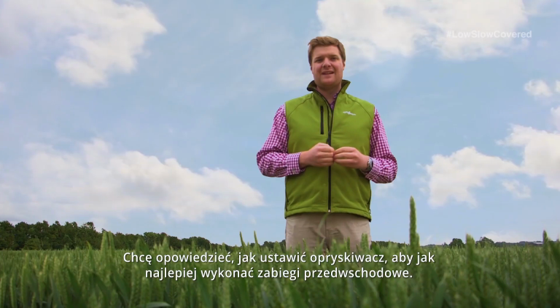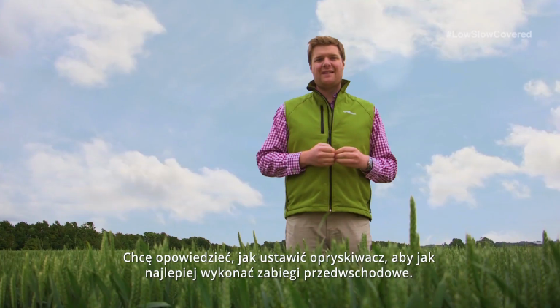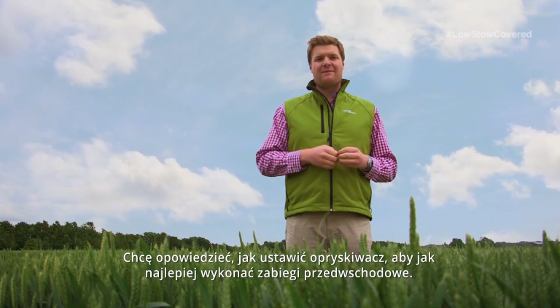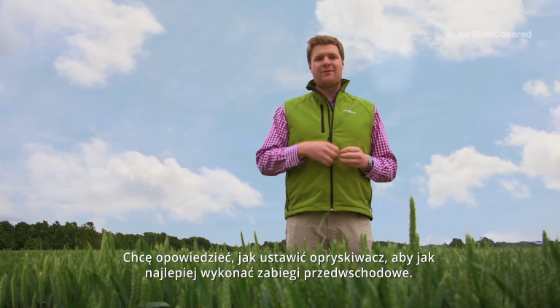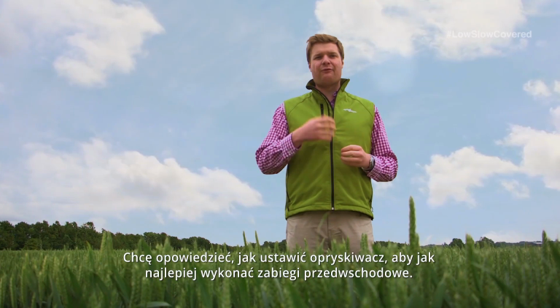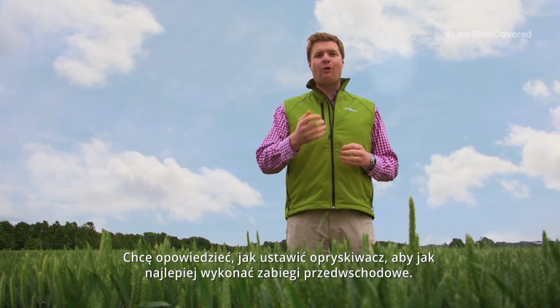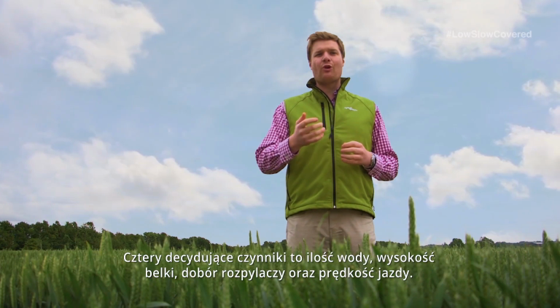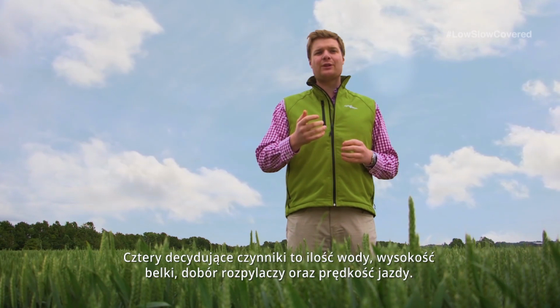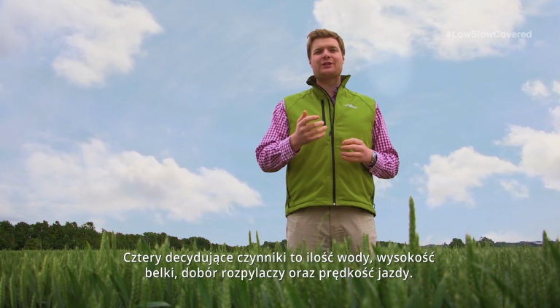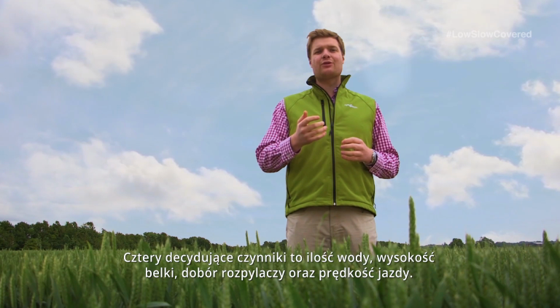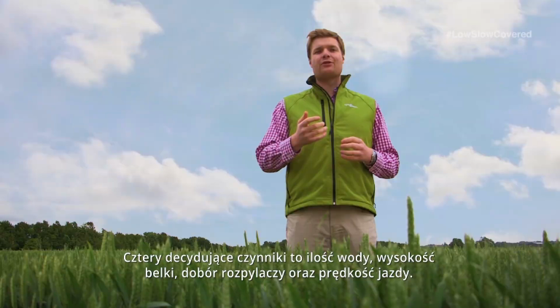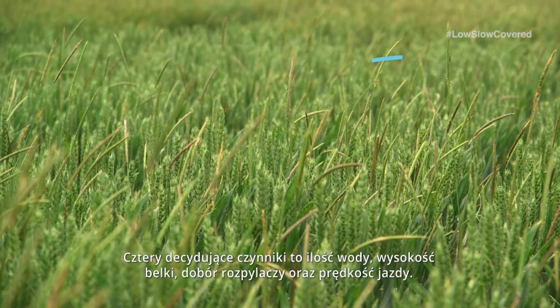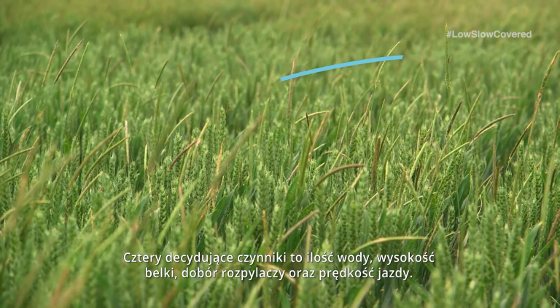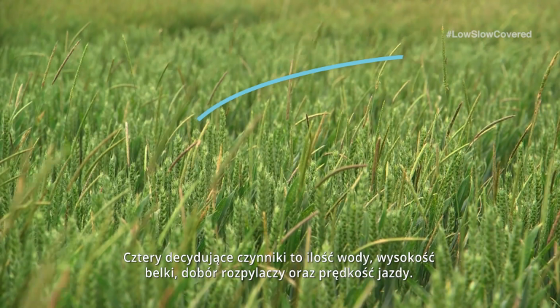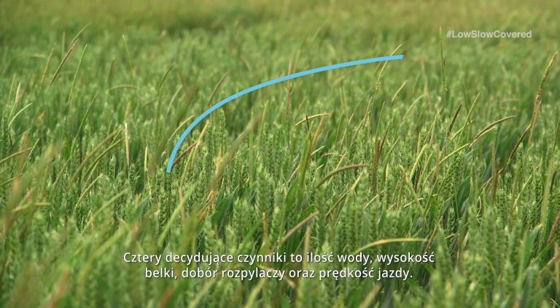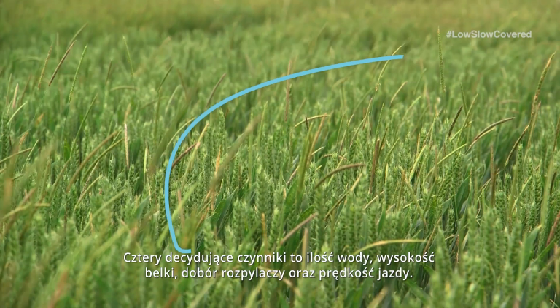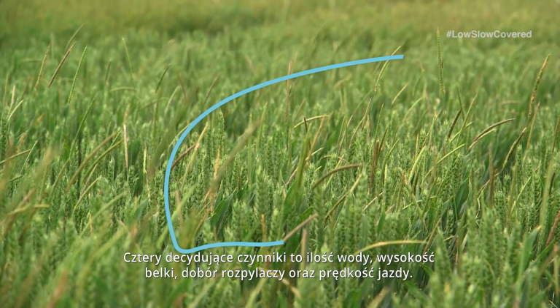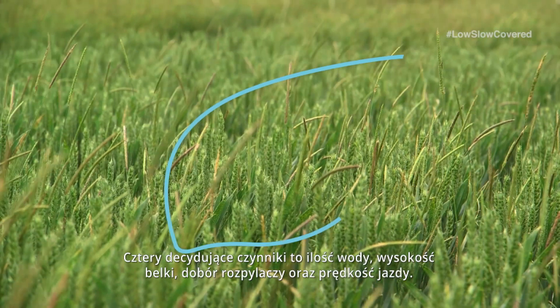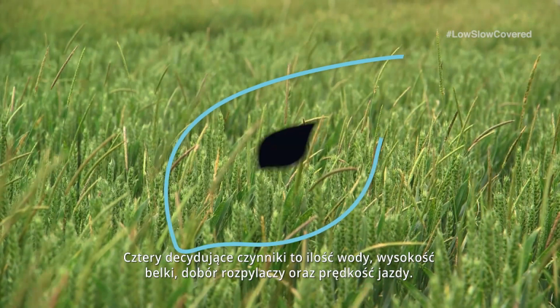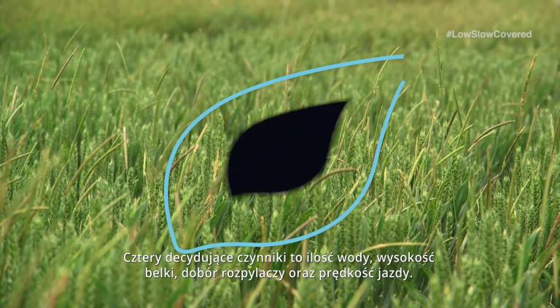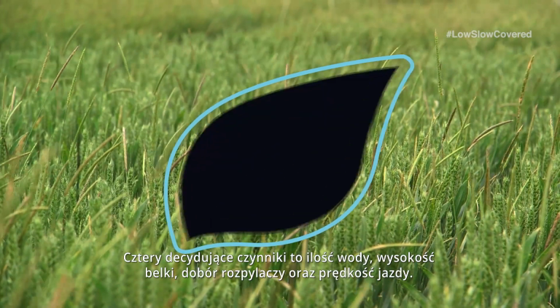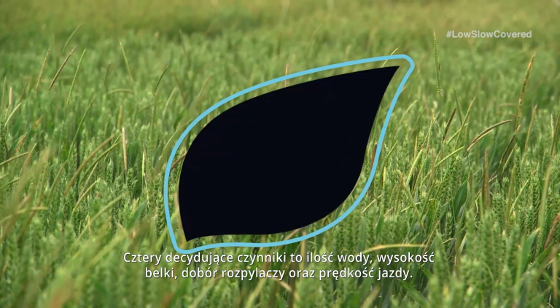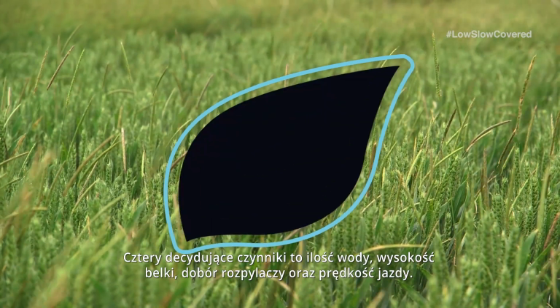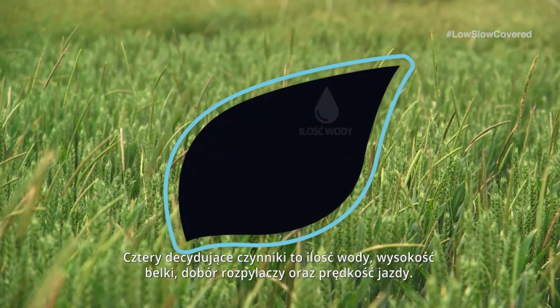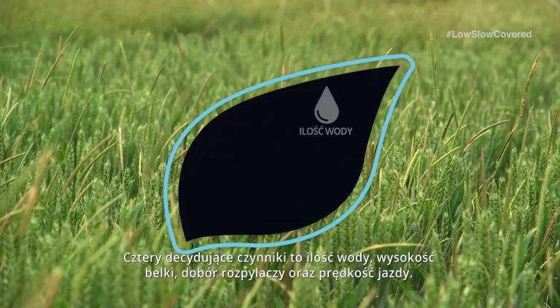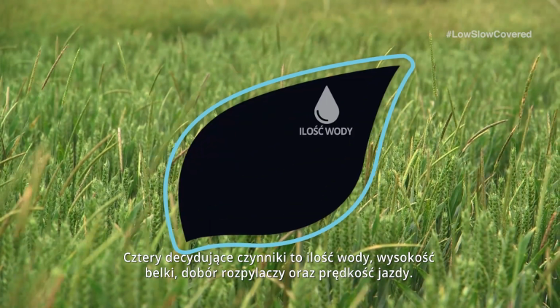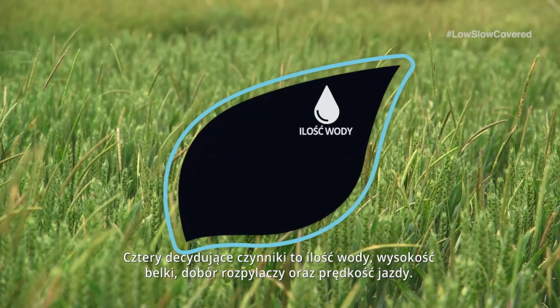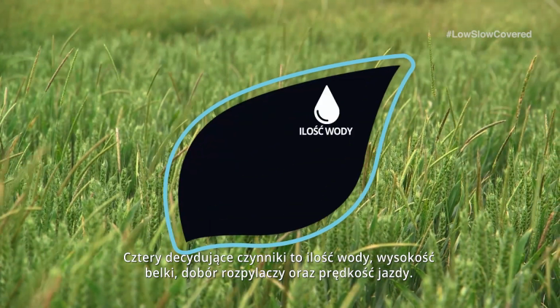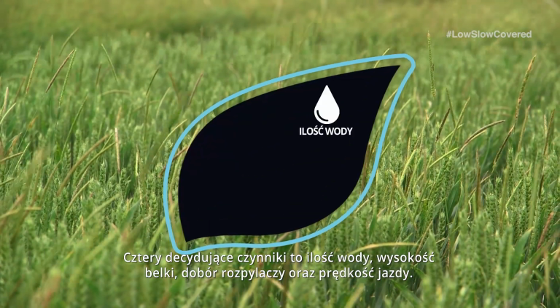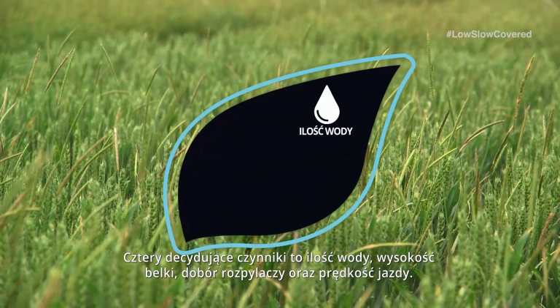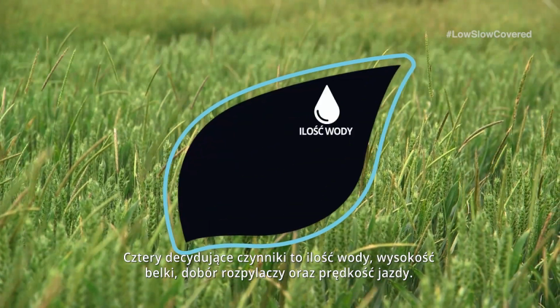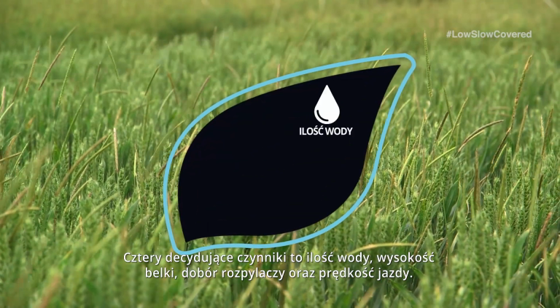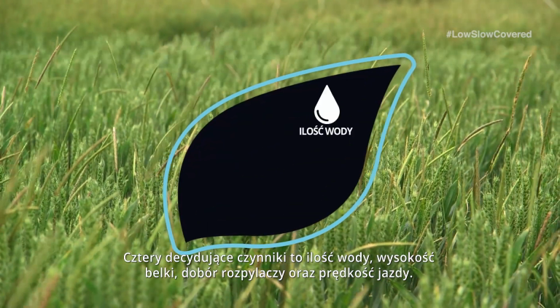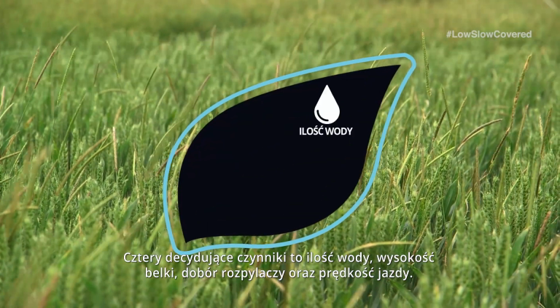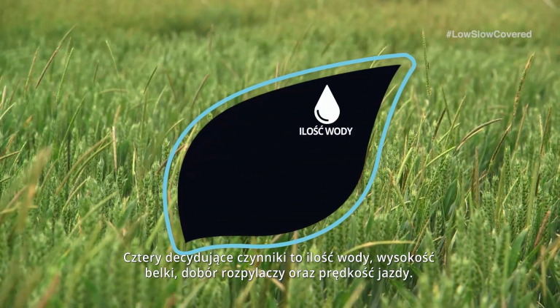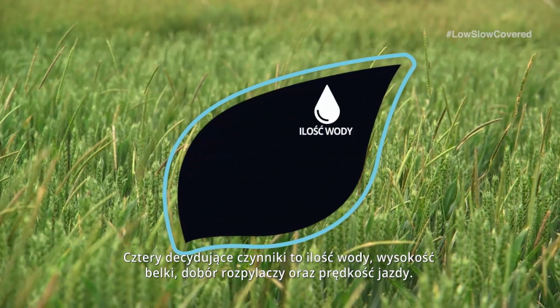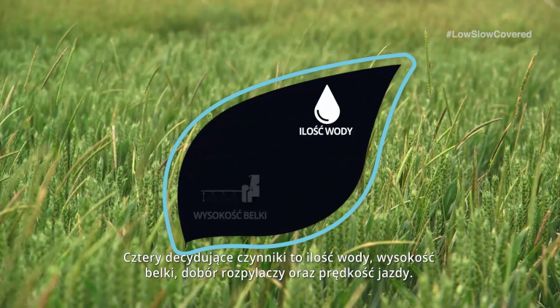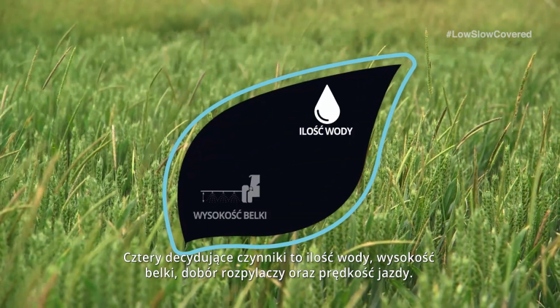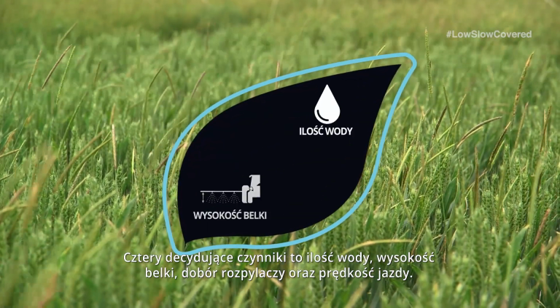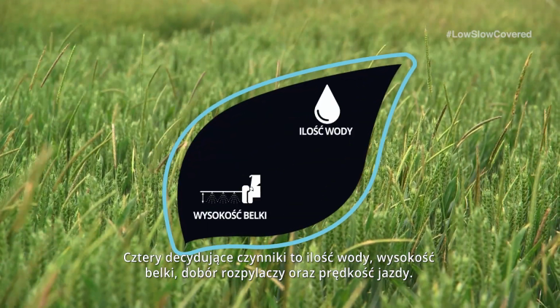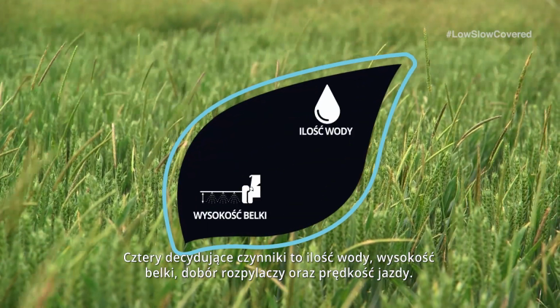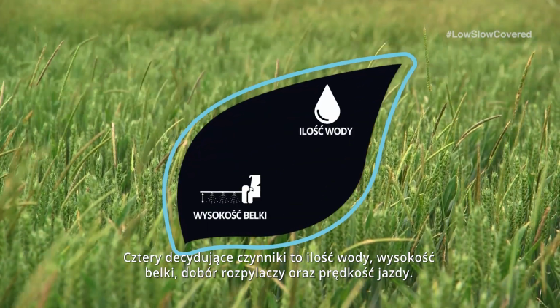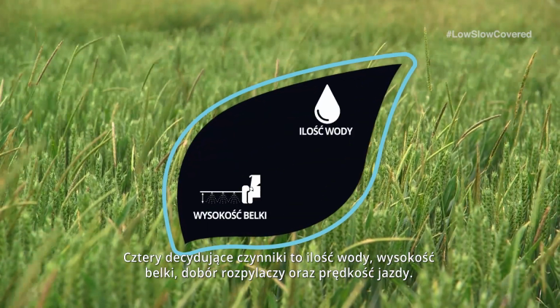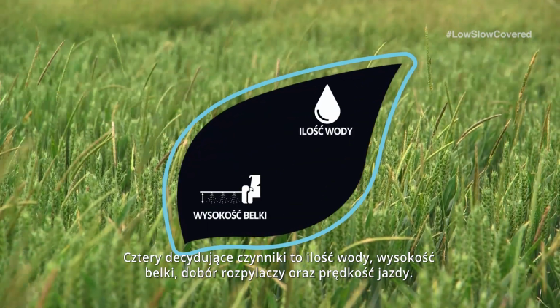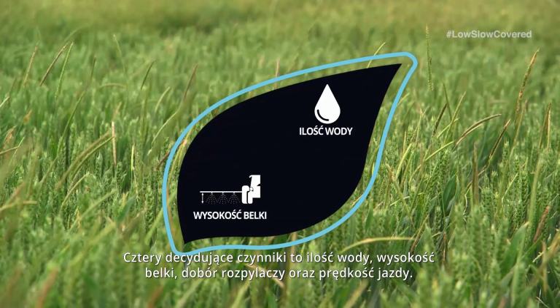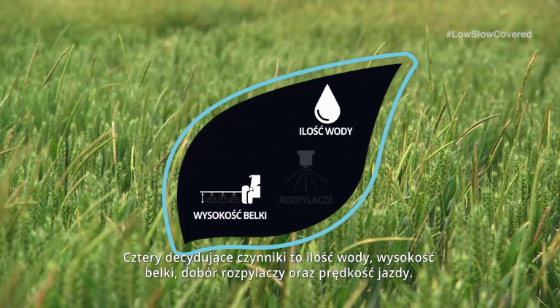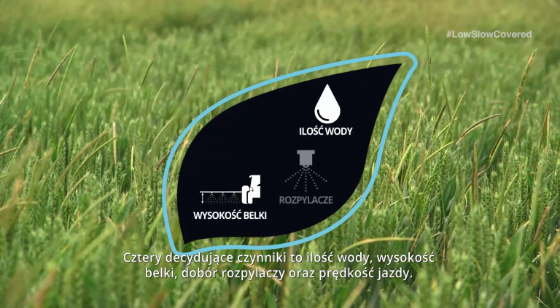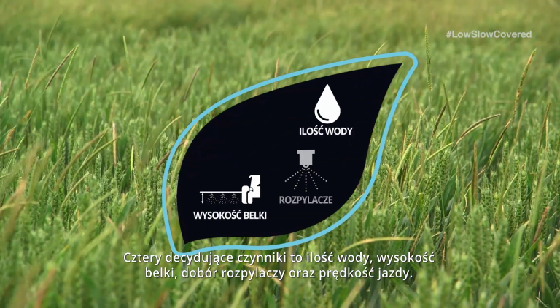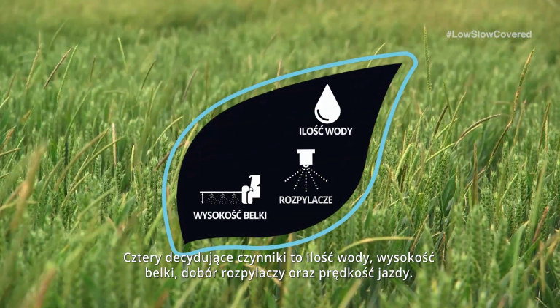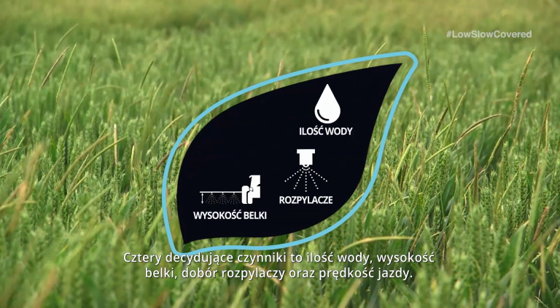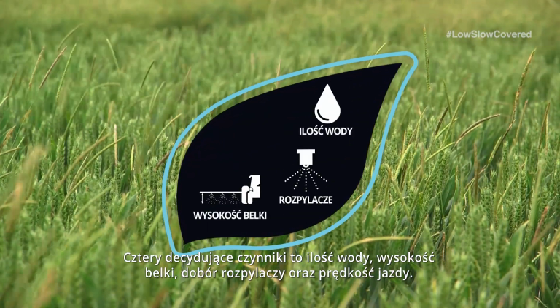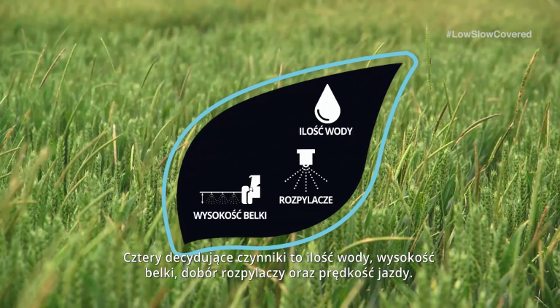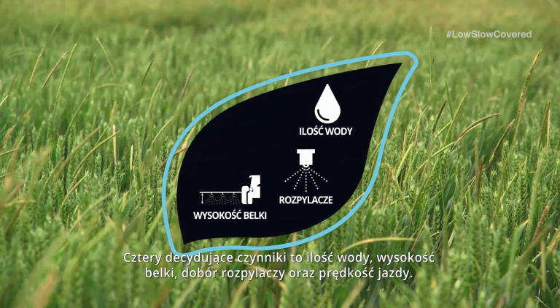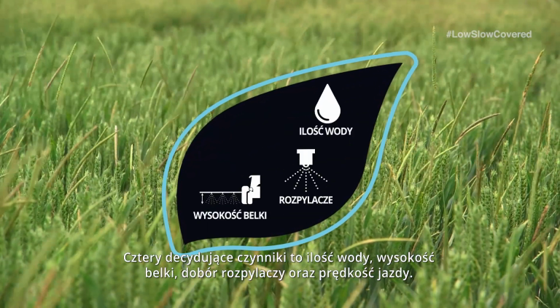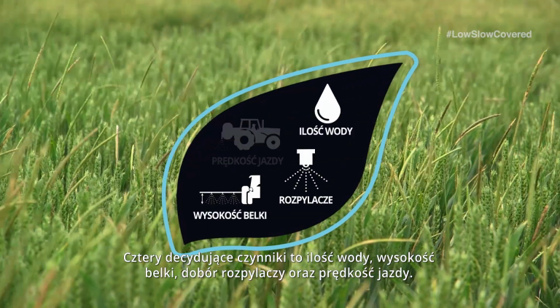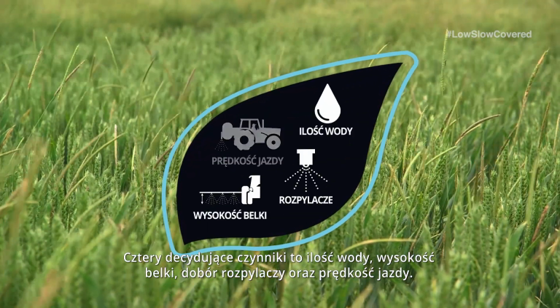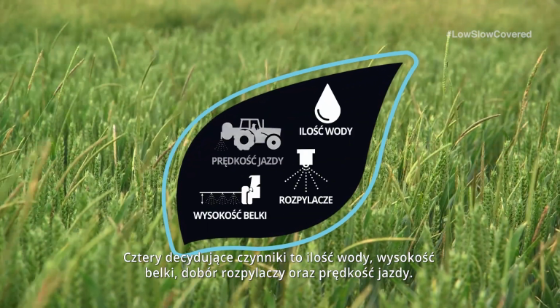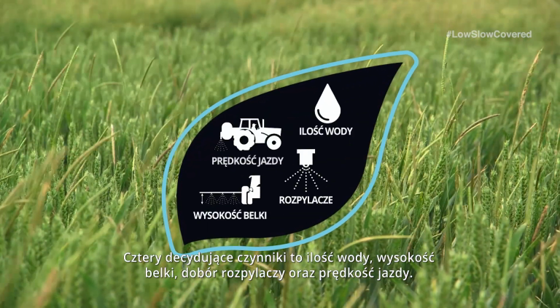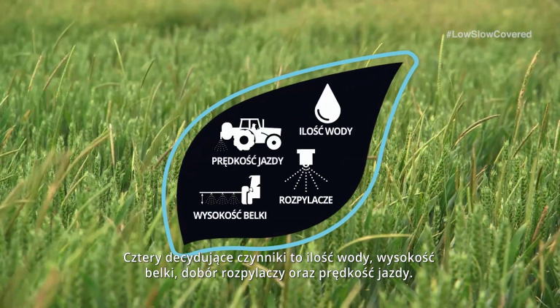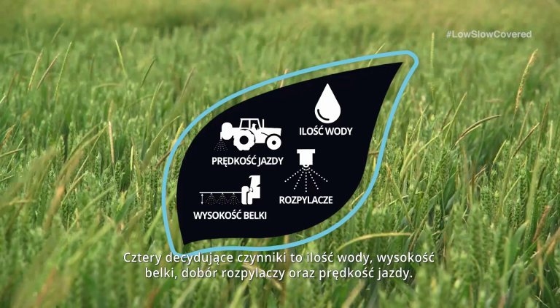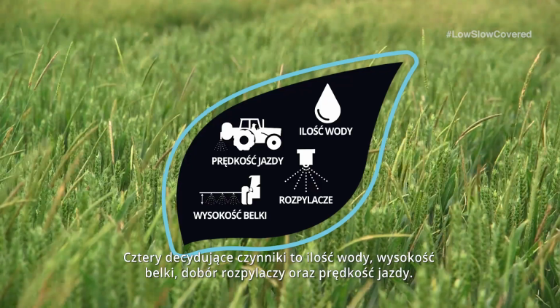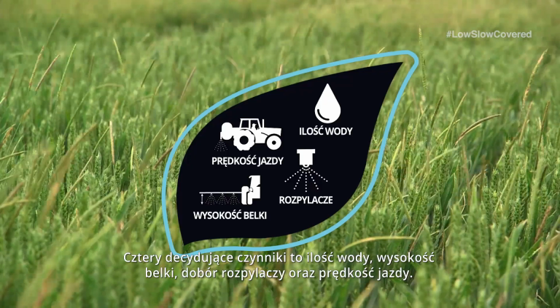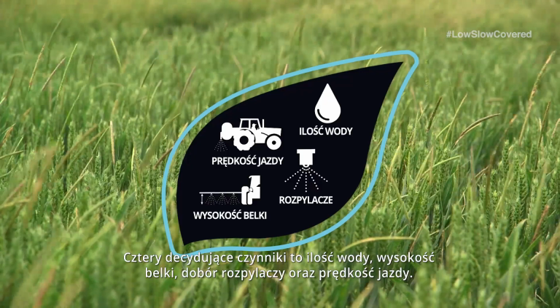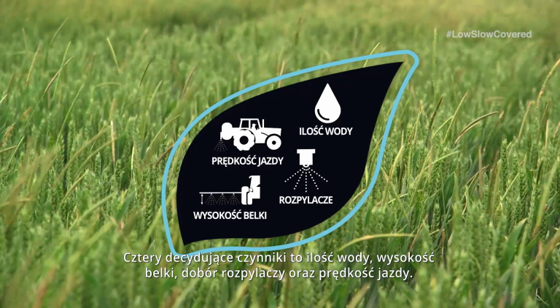The four critical components are water volumes, boom height, nozzles and forward speed.